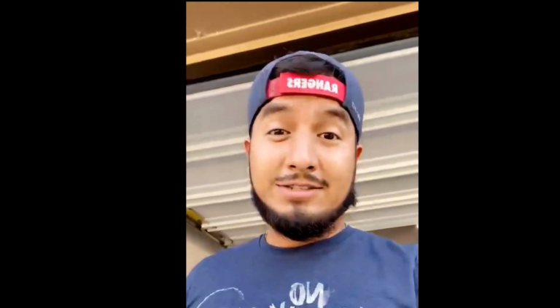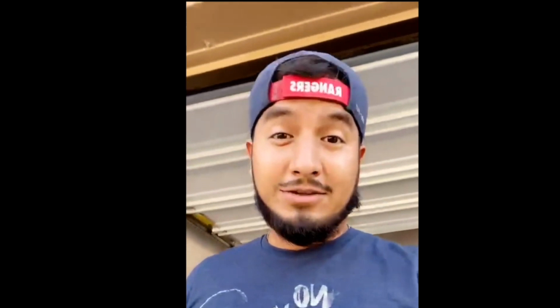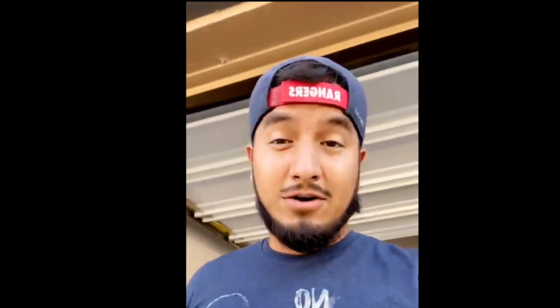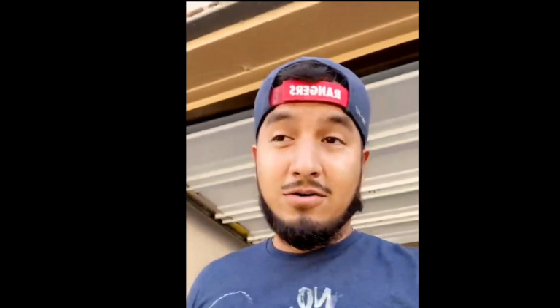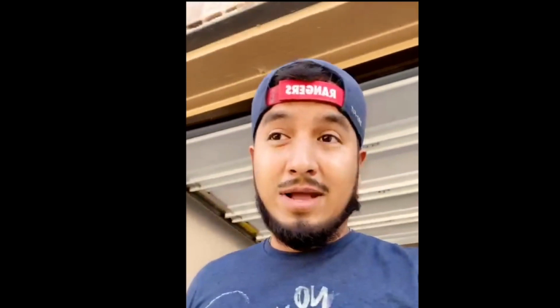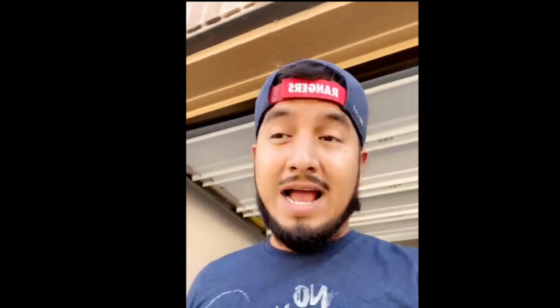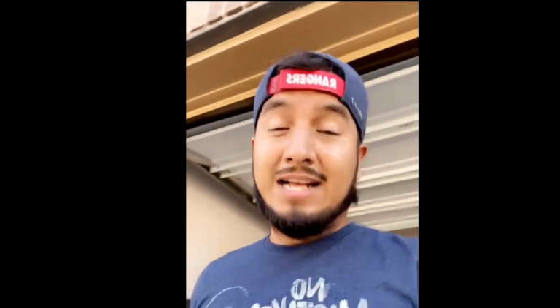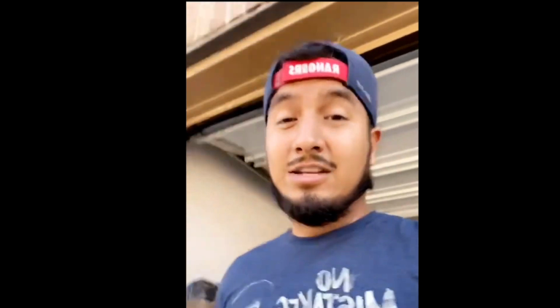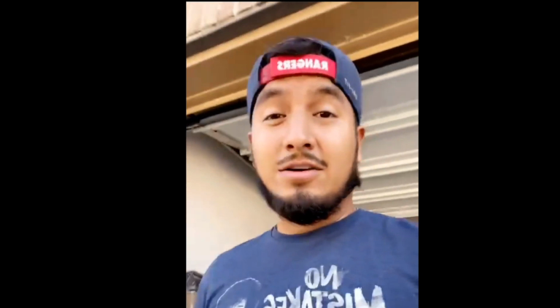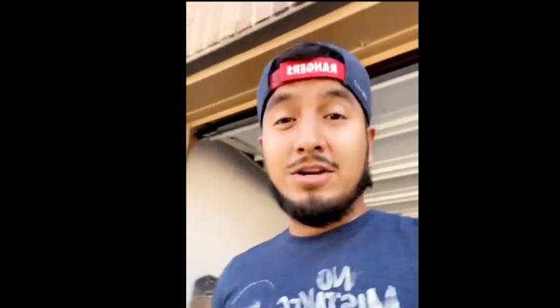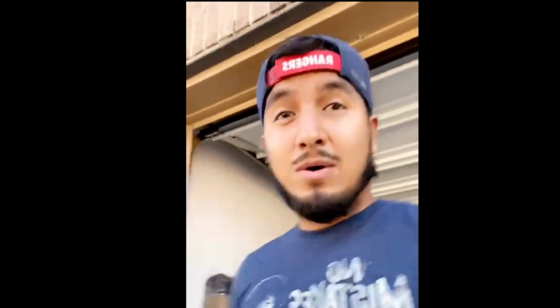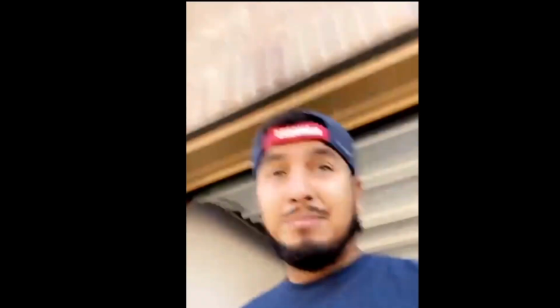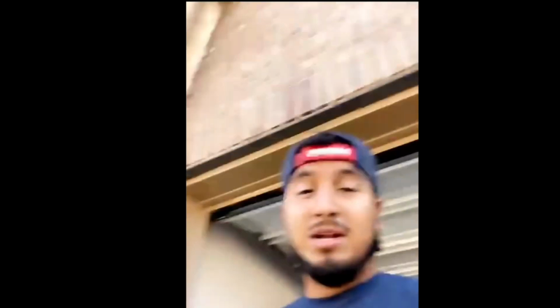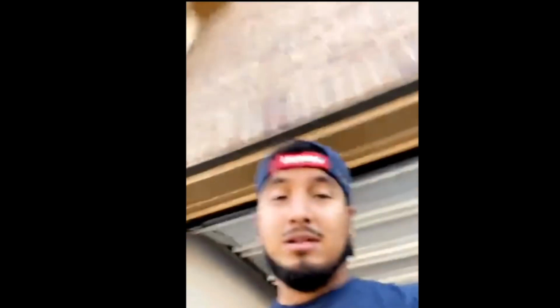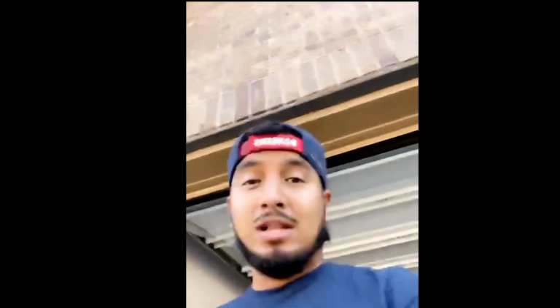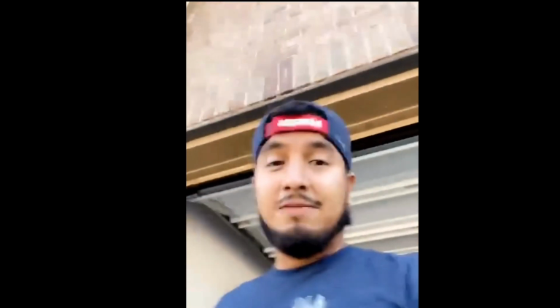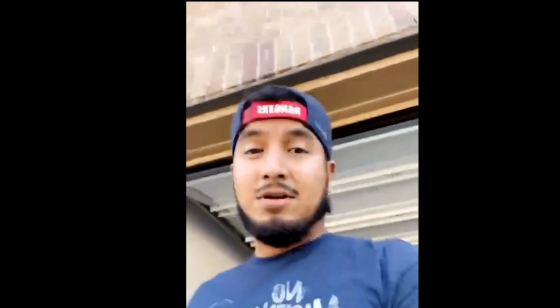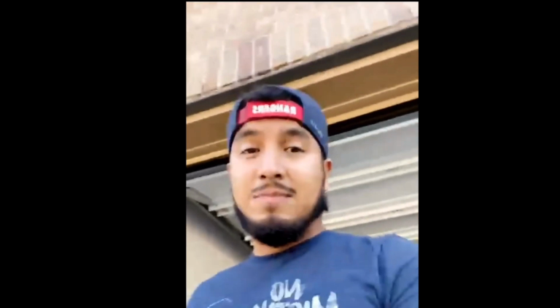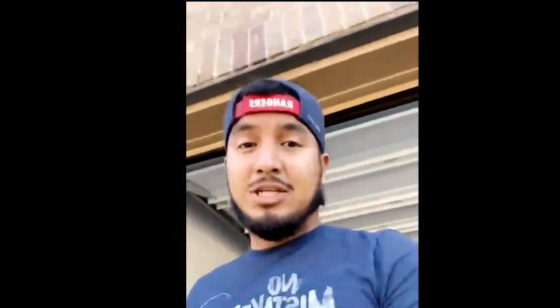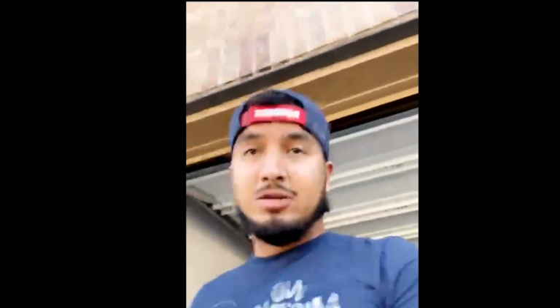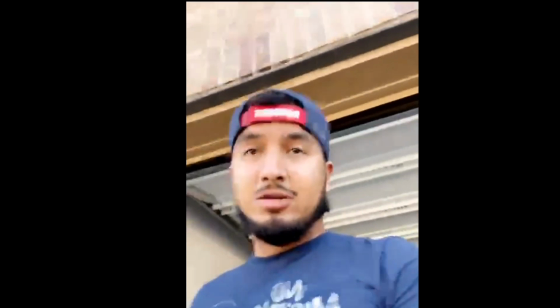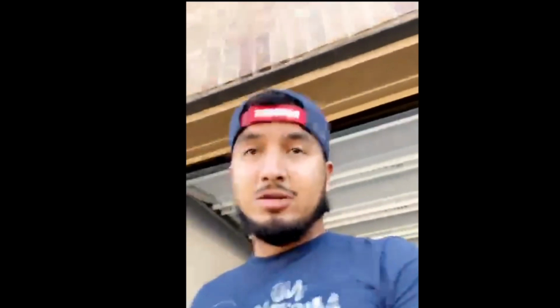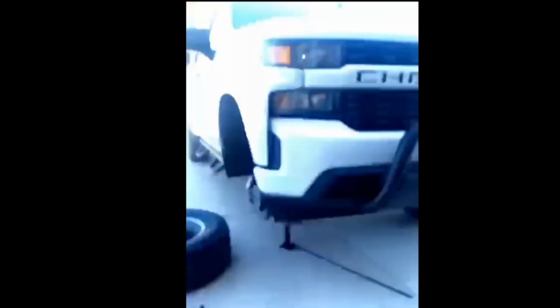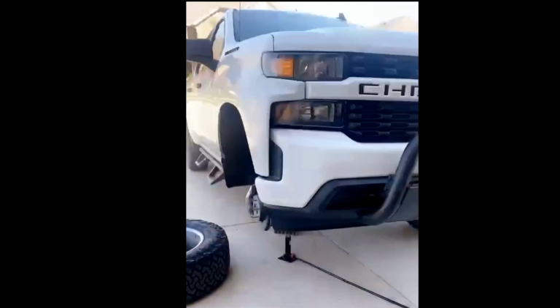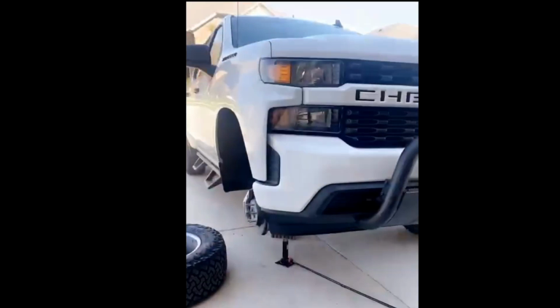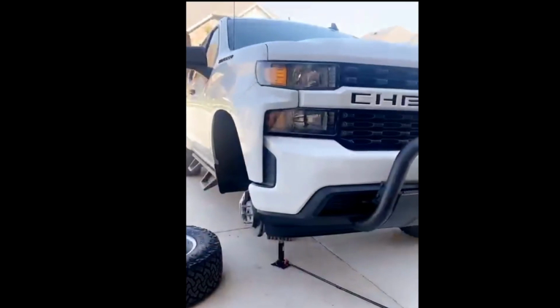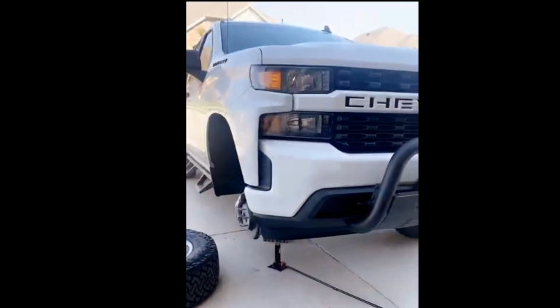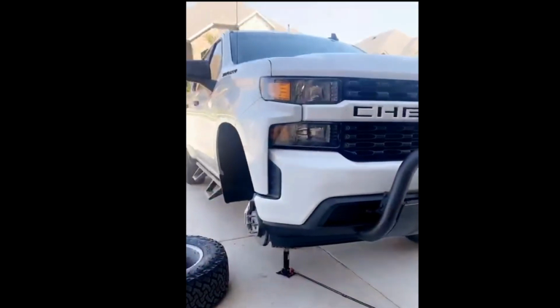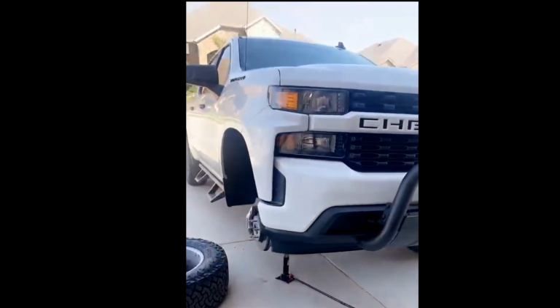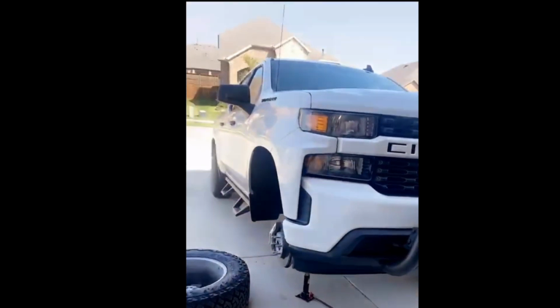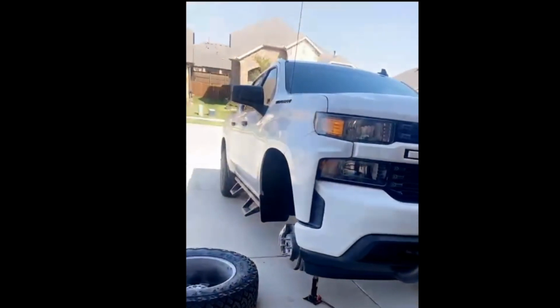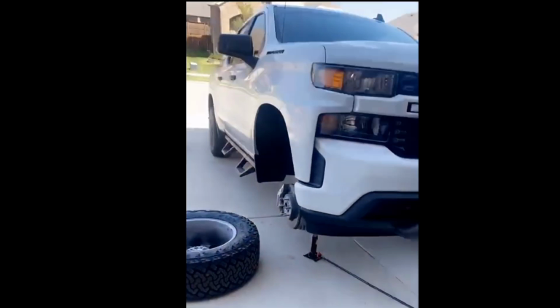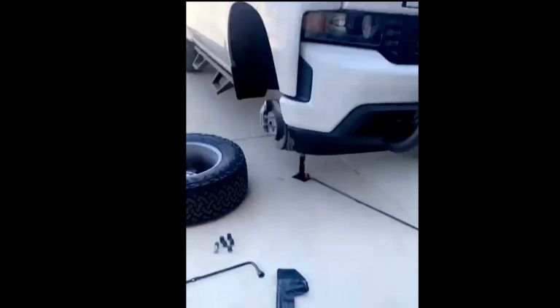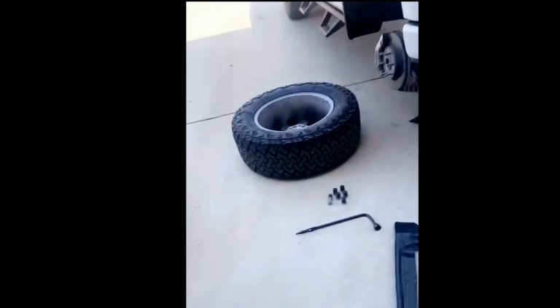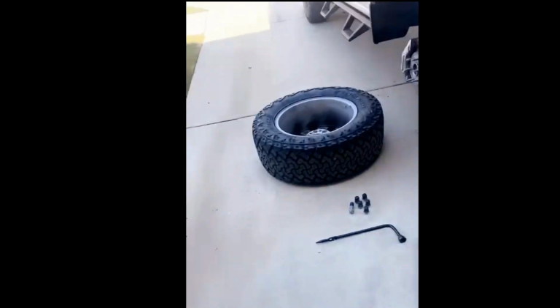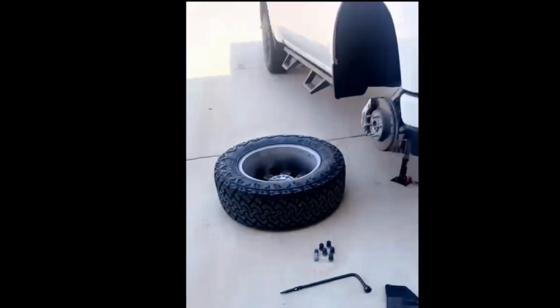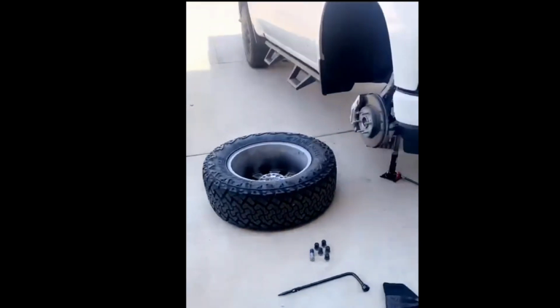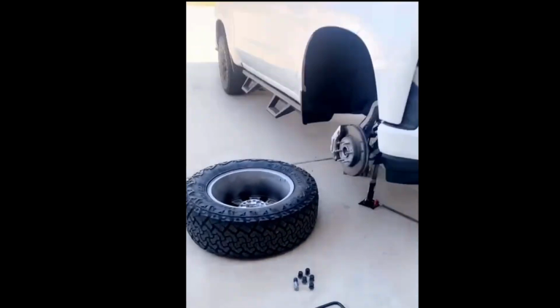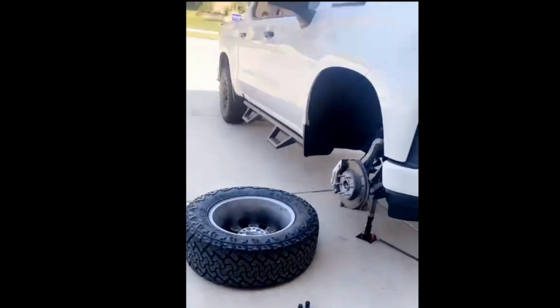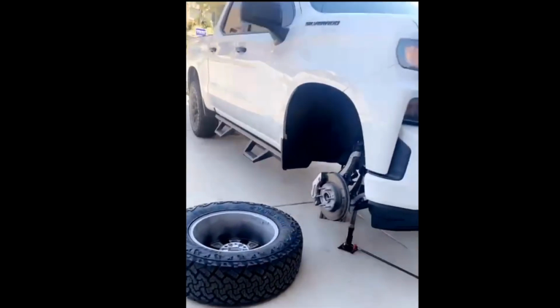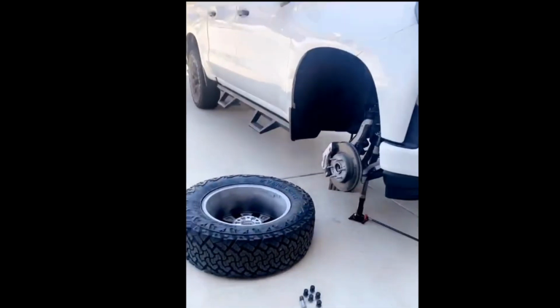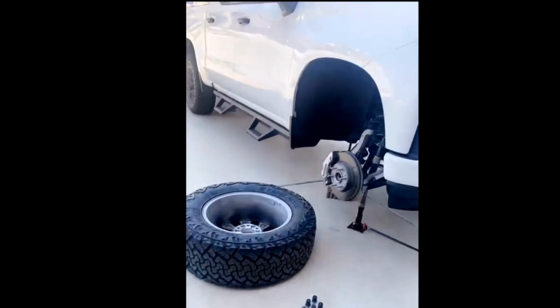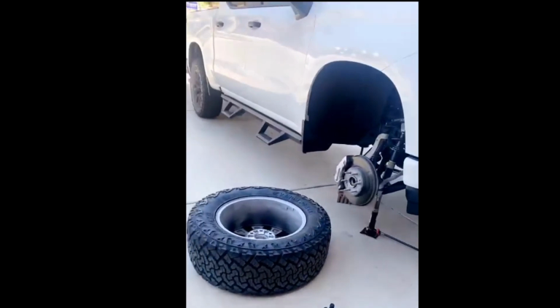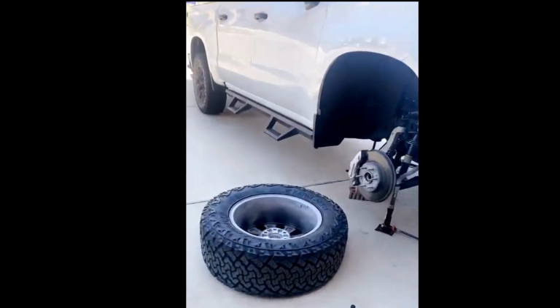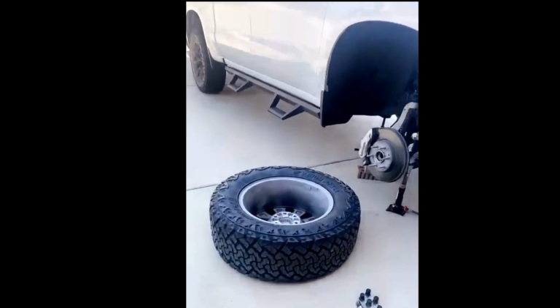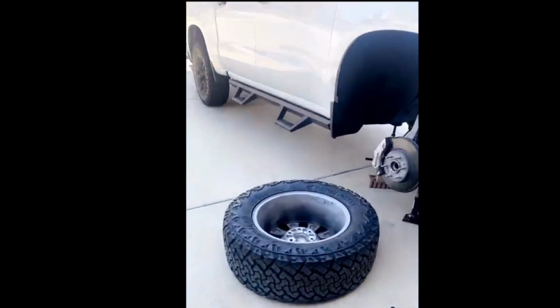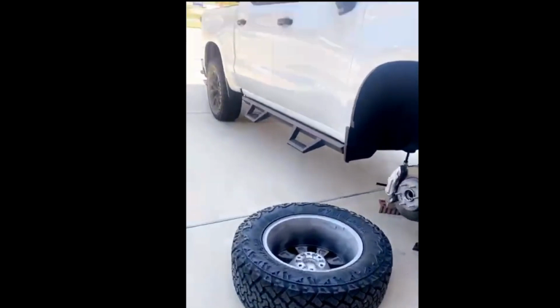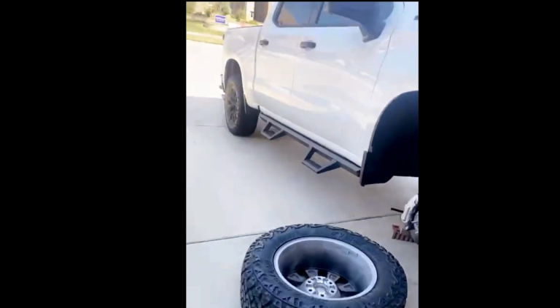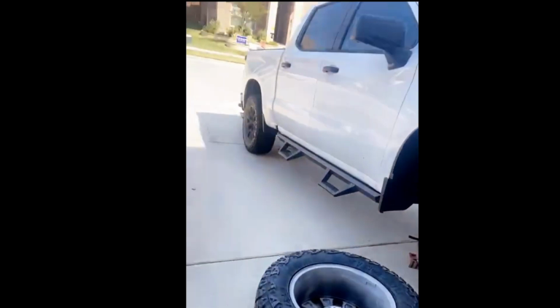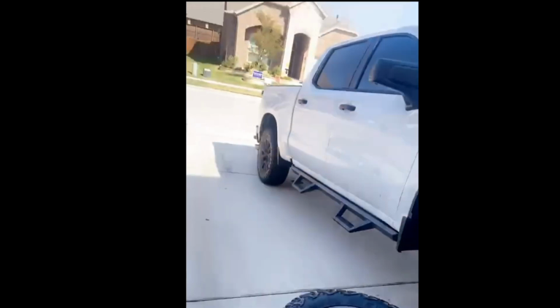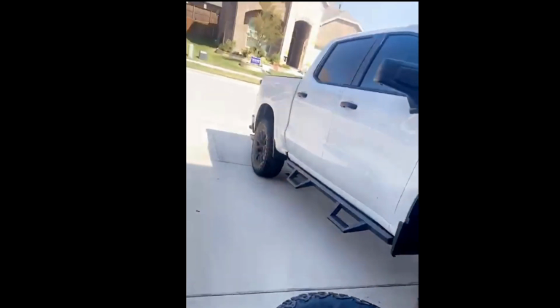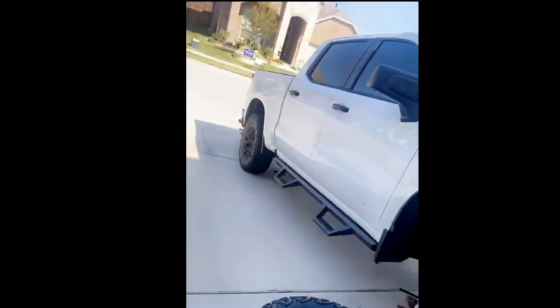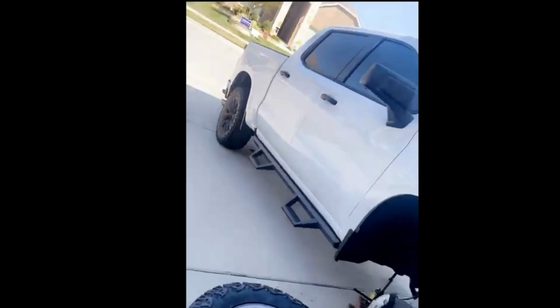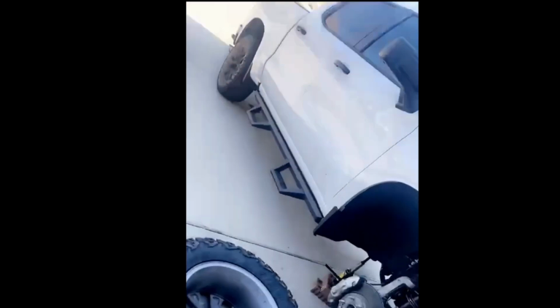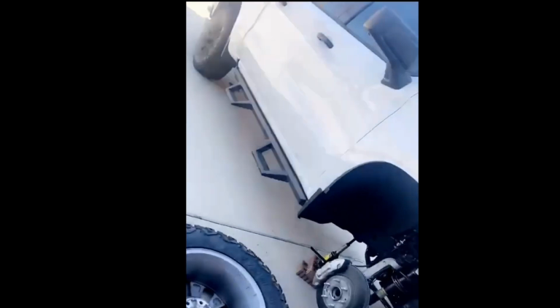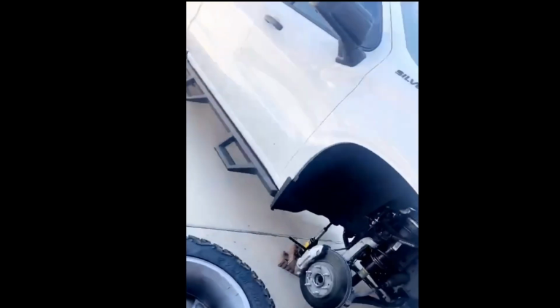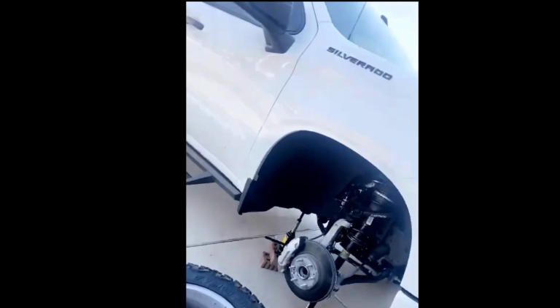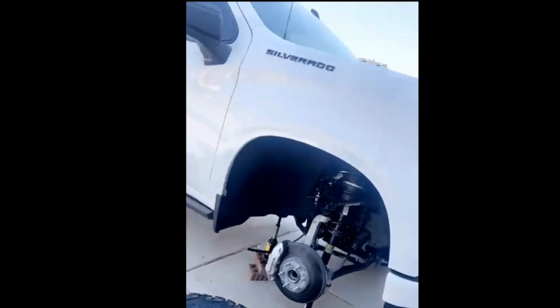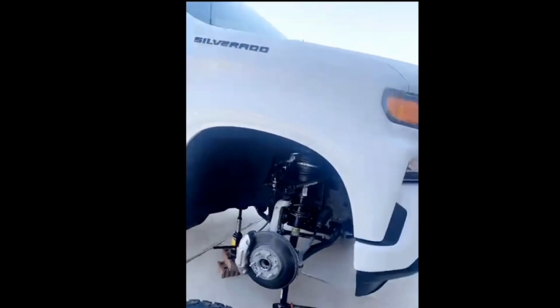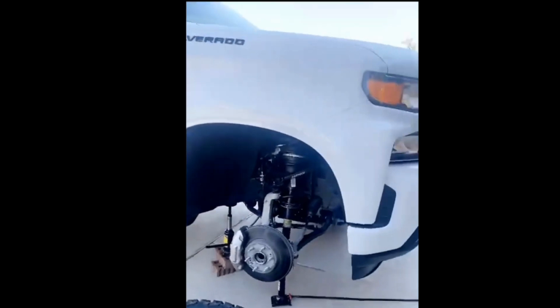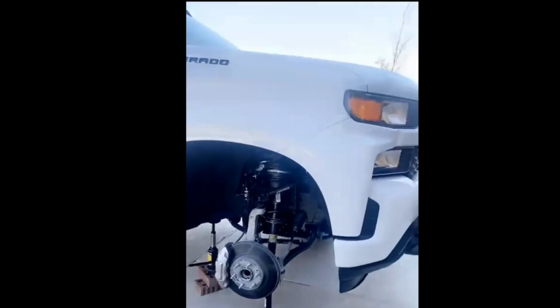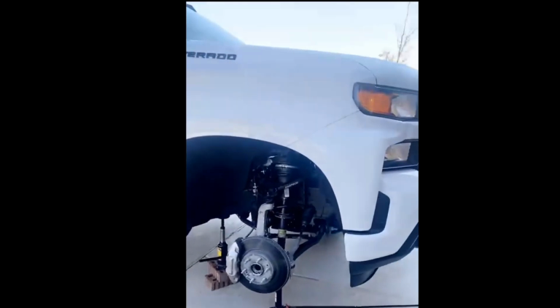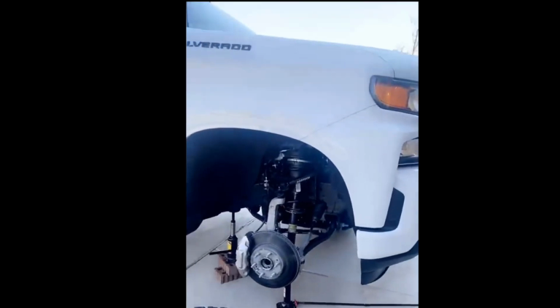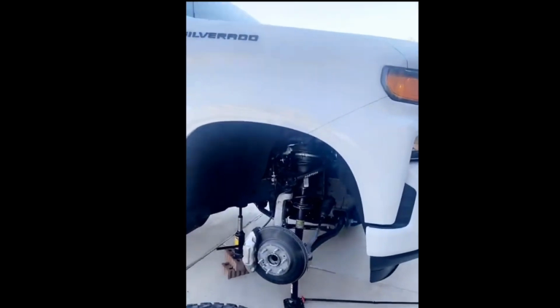As y'all know I put a lift on my truck — it's a Fabtech lift, a 4-inch lift. The truck itself looks great.